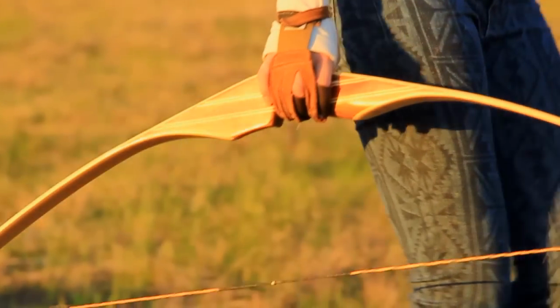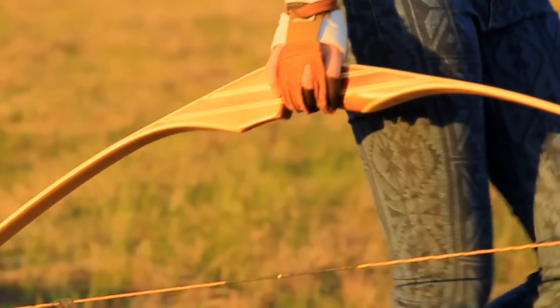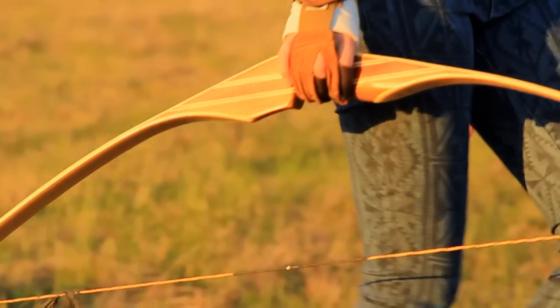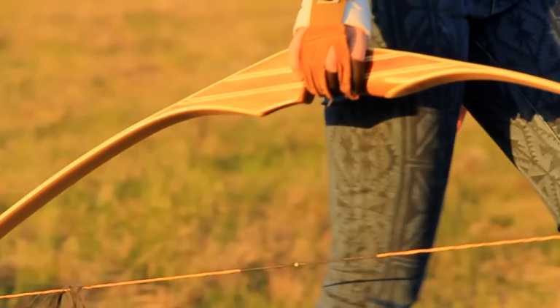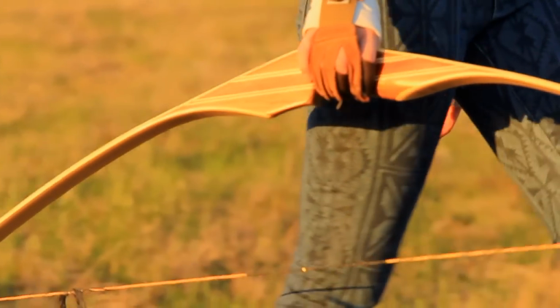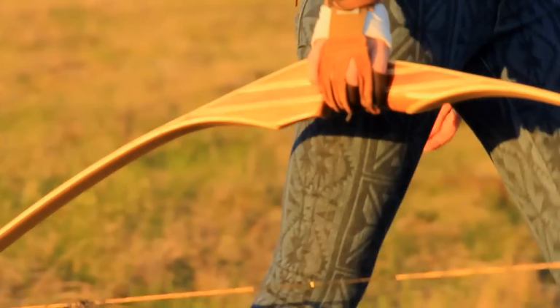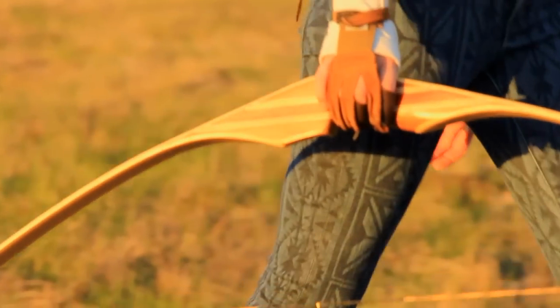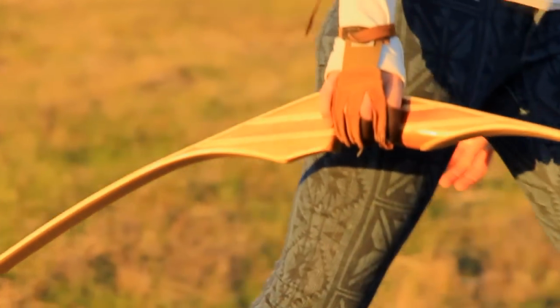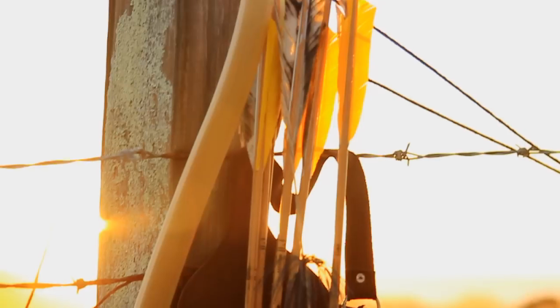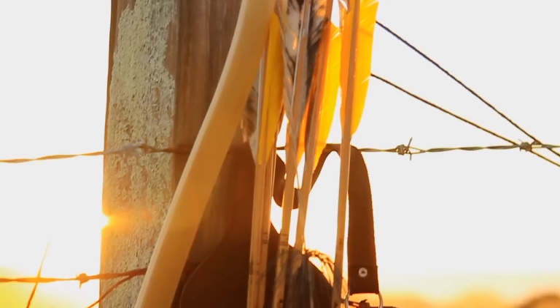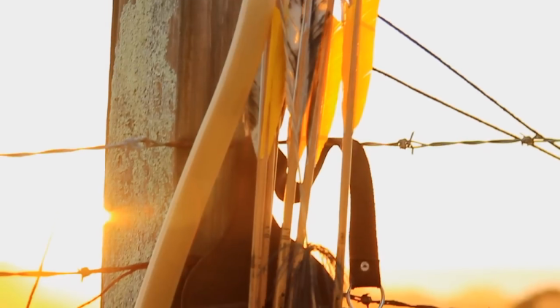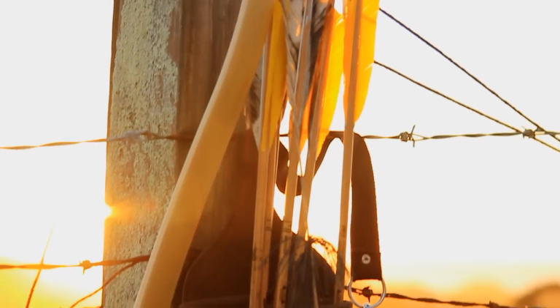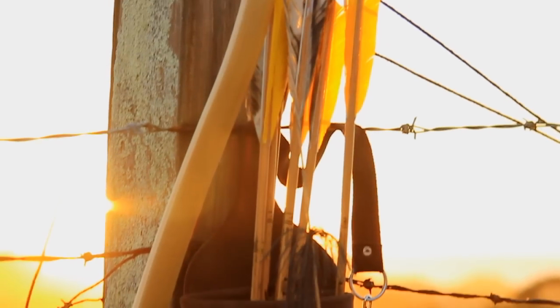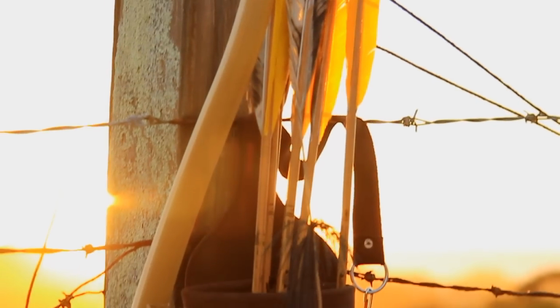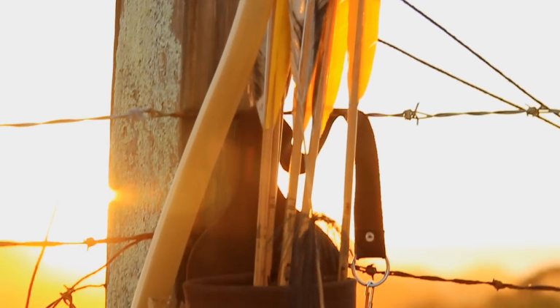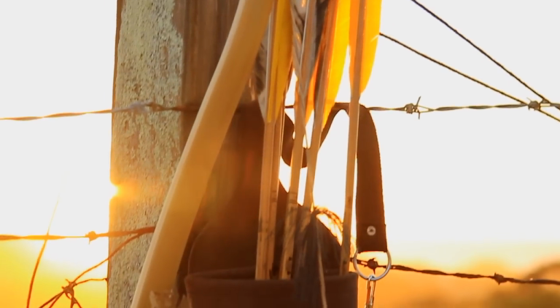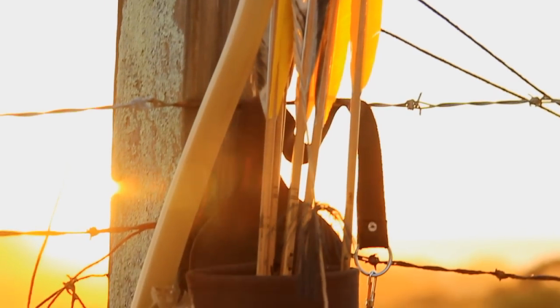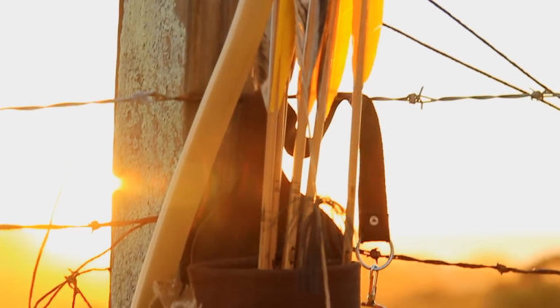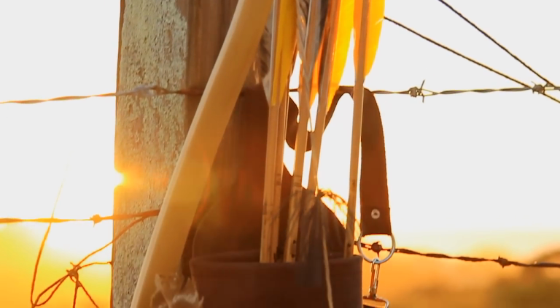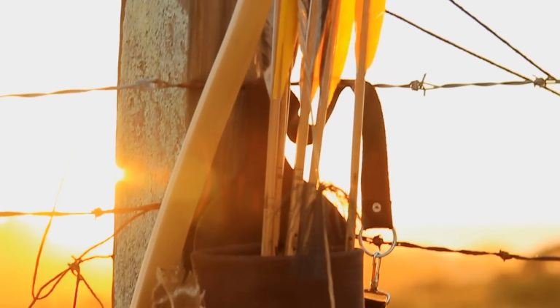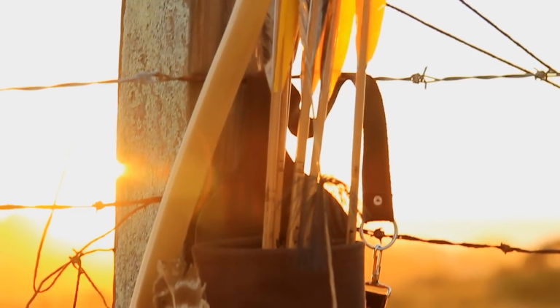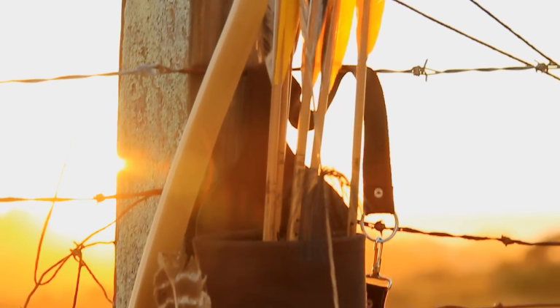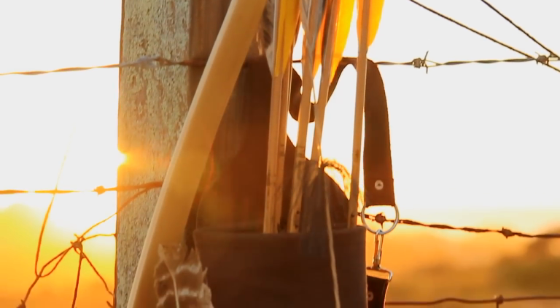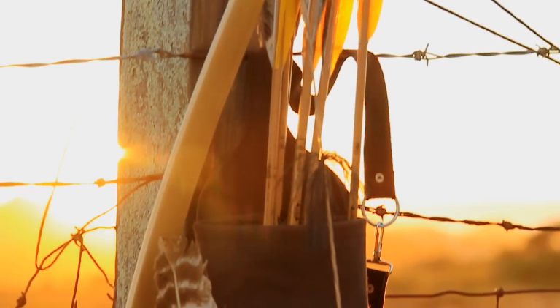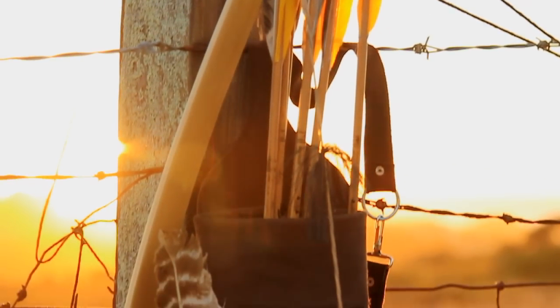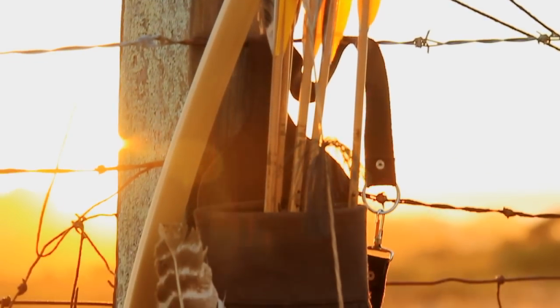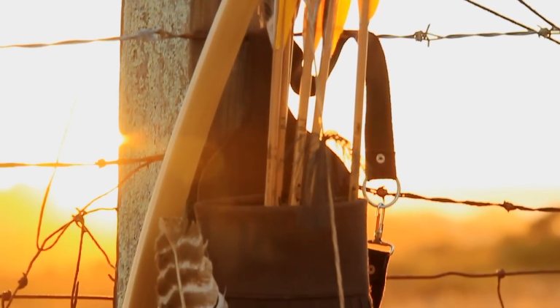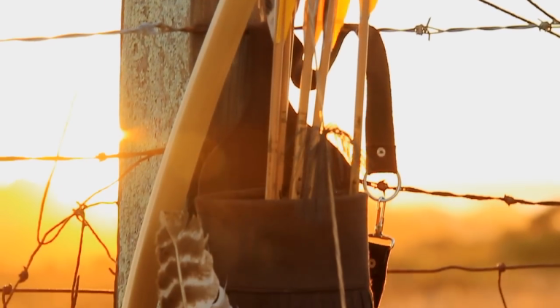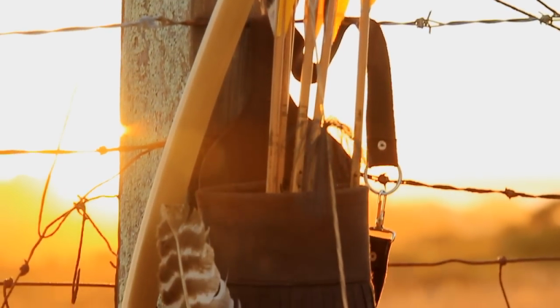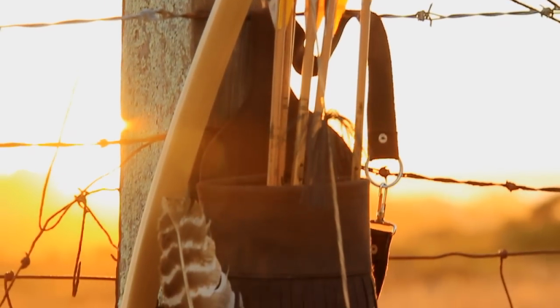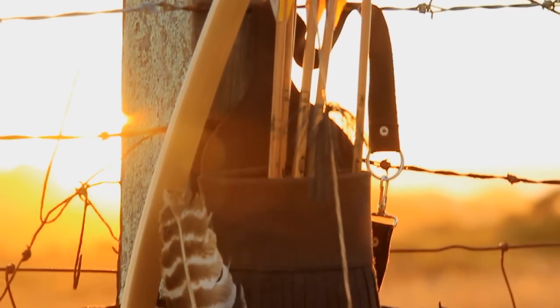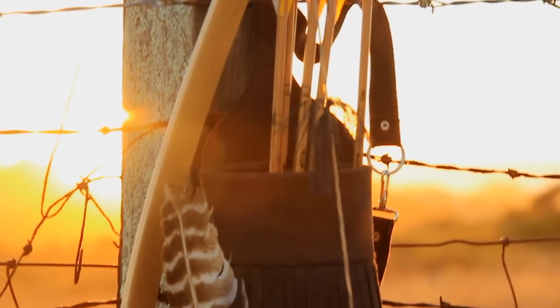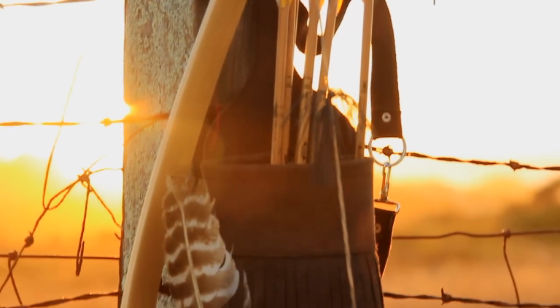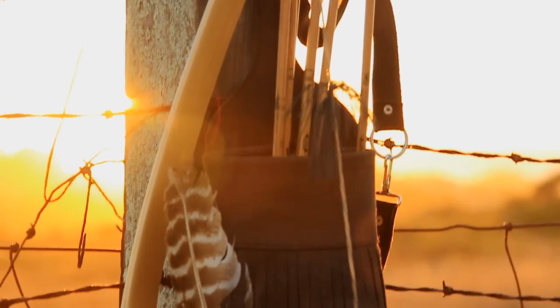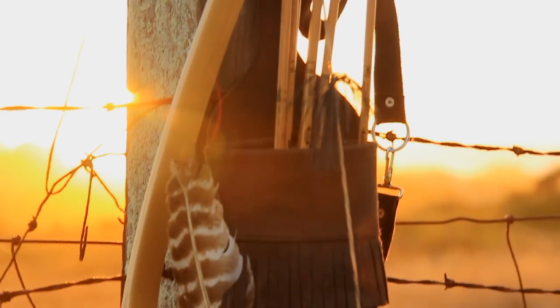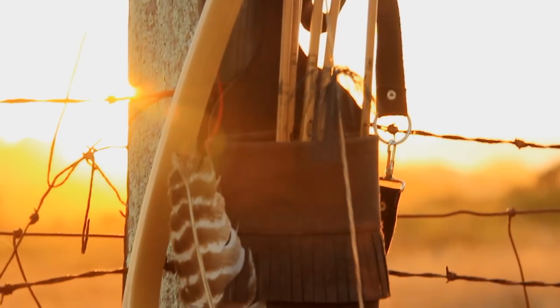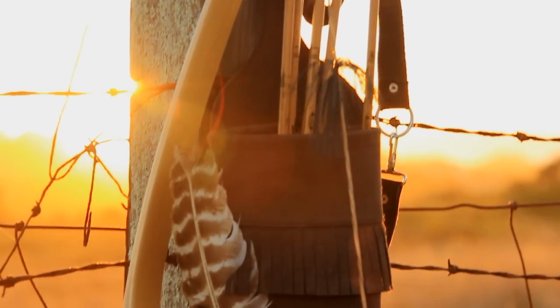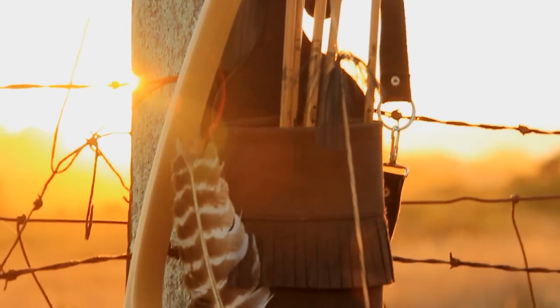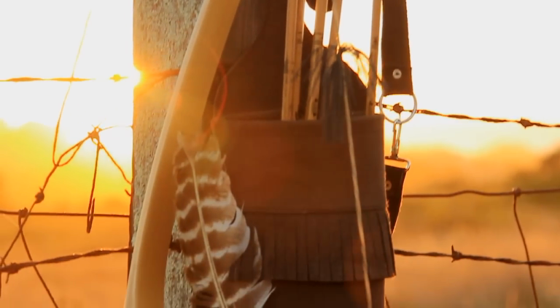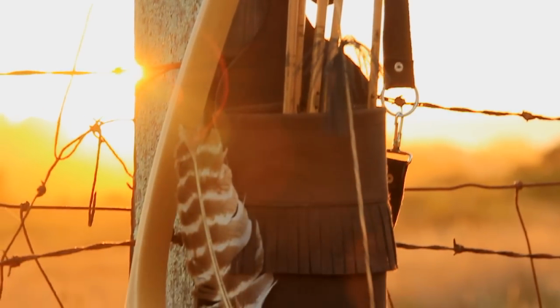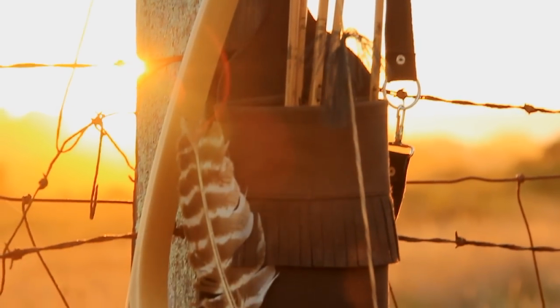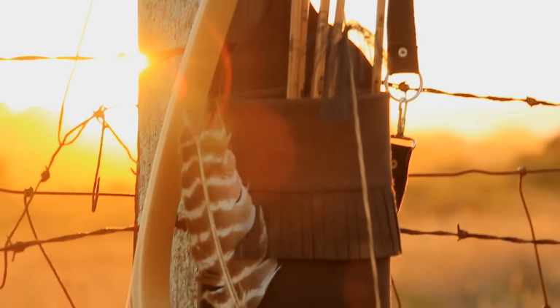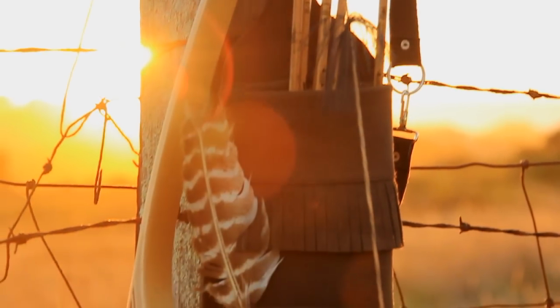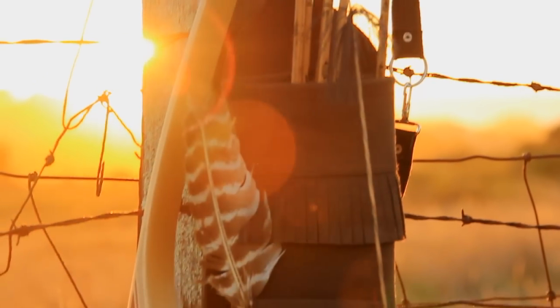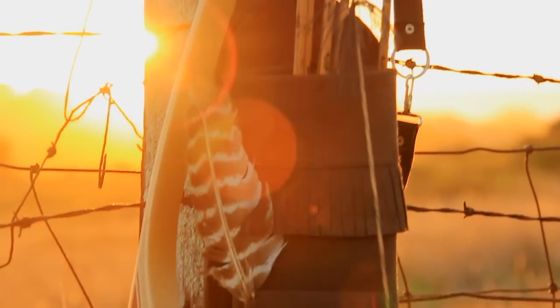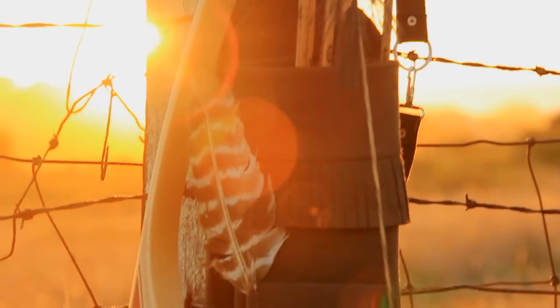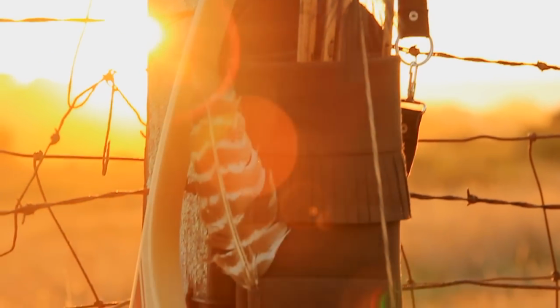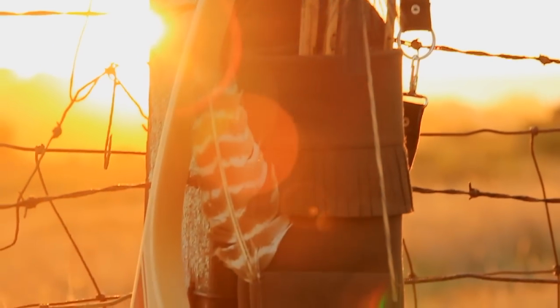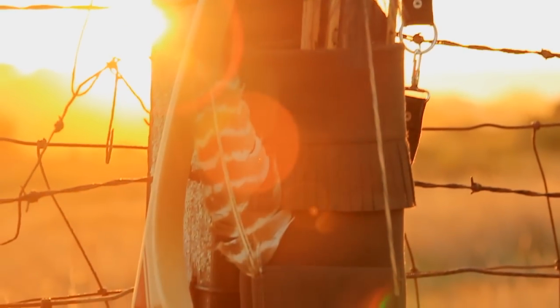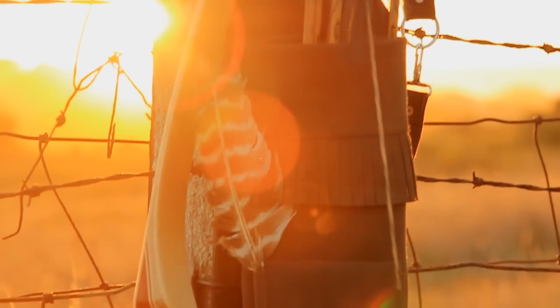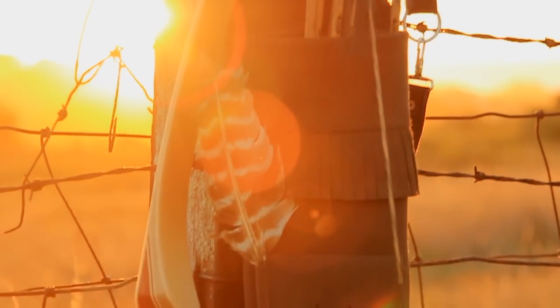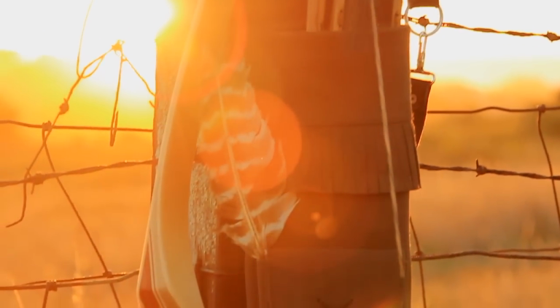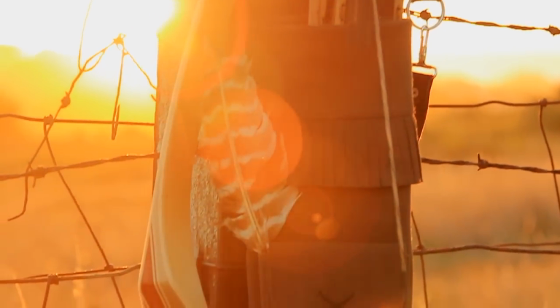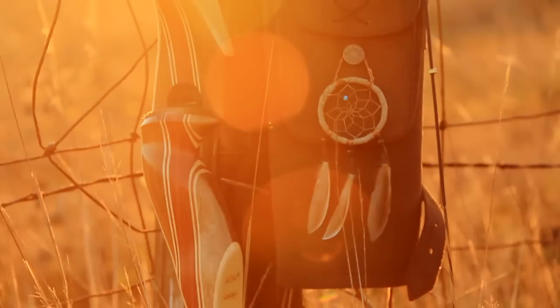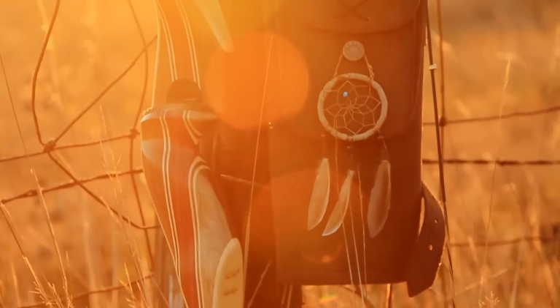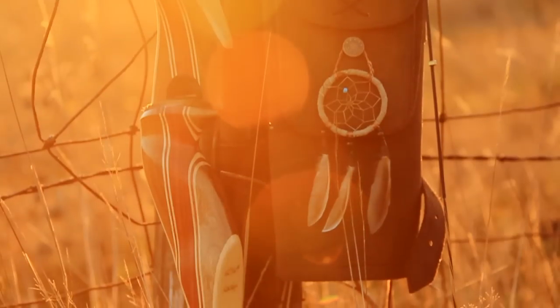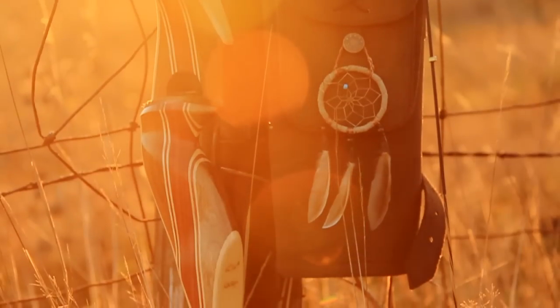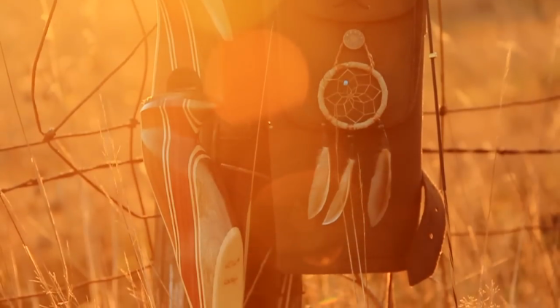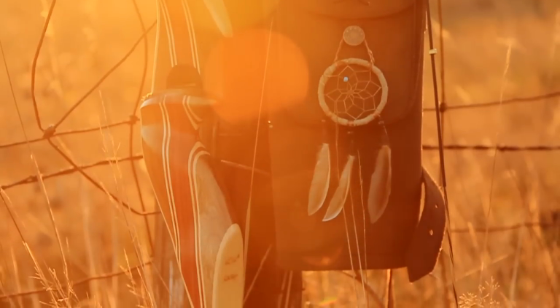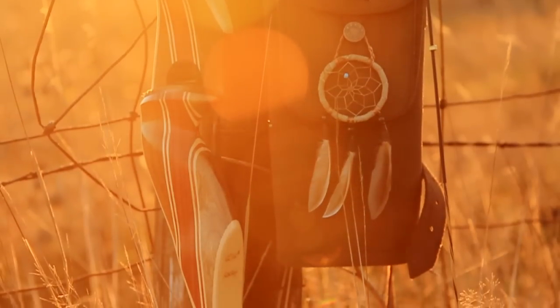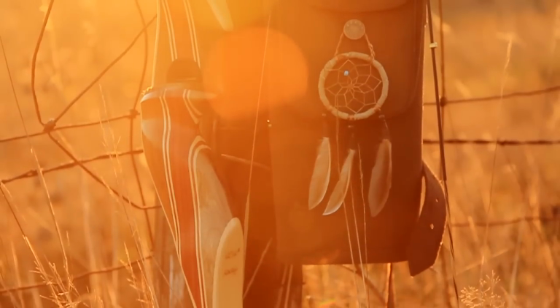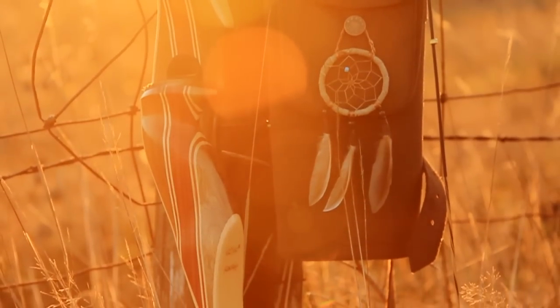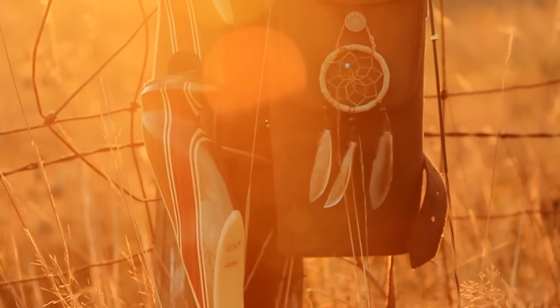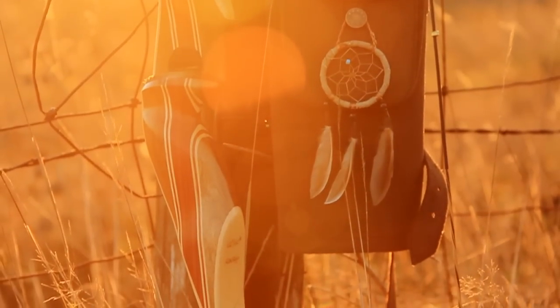I've strung this bow with a Majesty Angel special bow string and a couple of string silencers twisted to an 8 inch brace height.